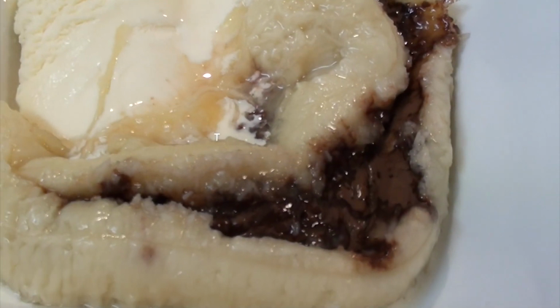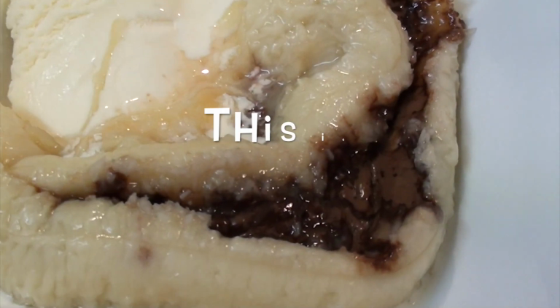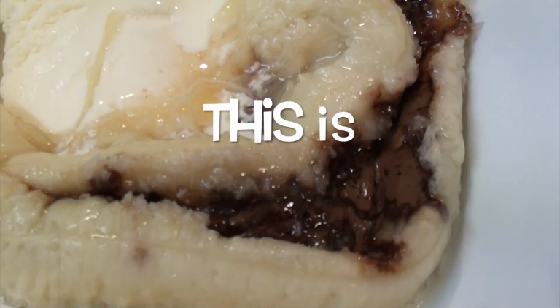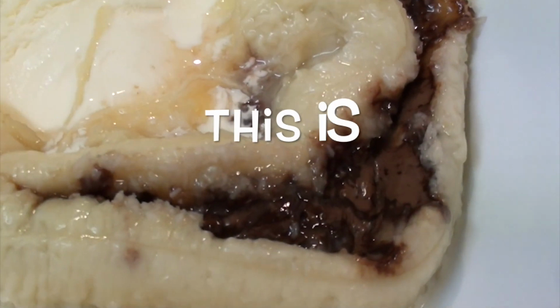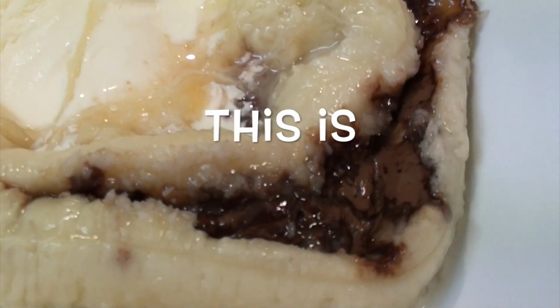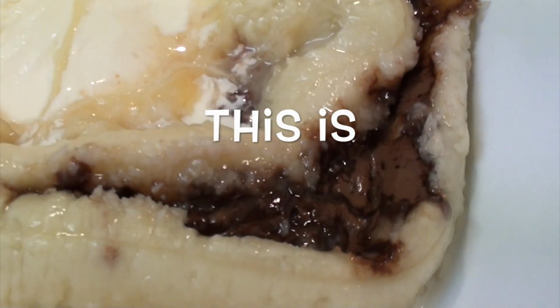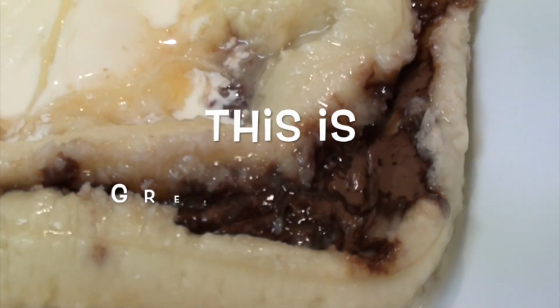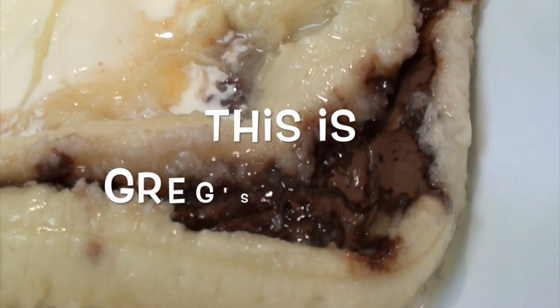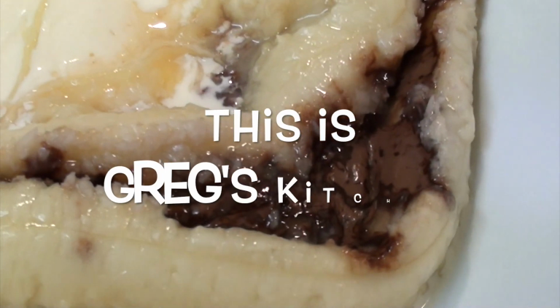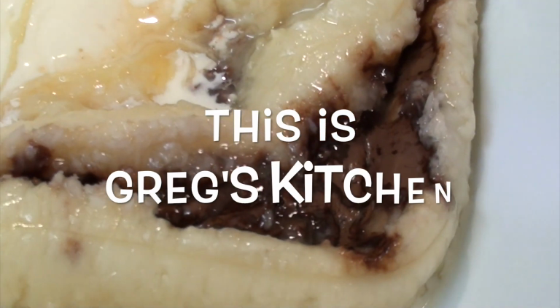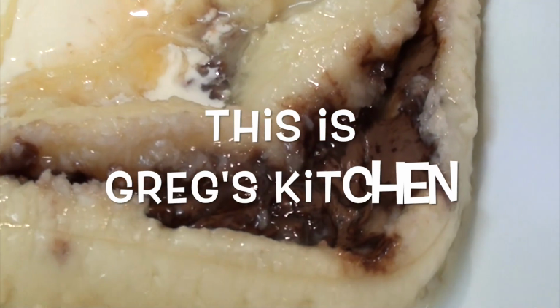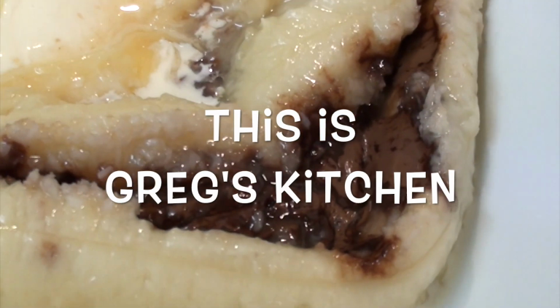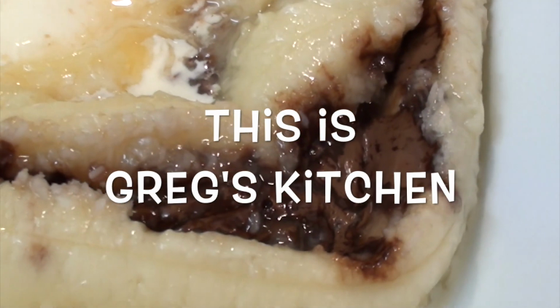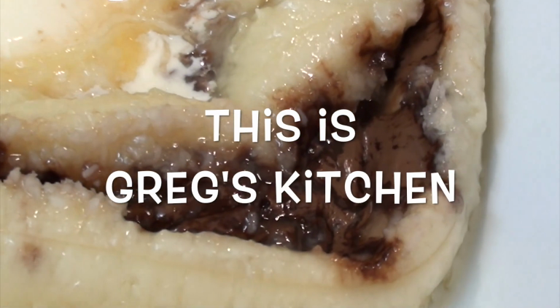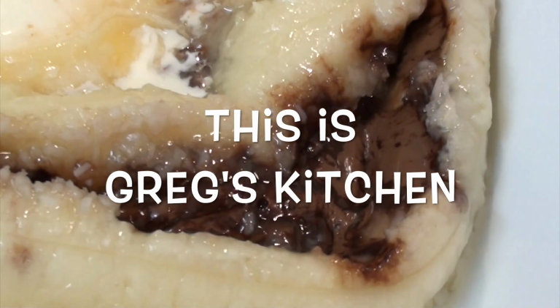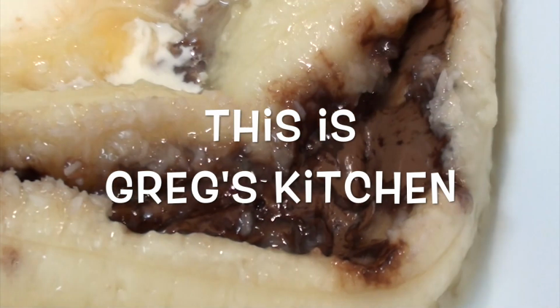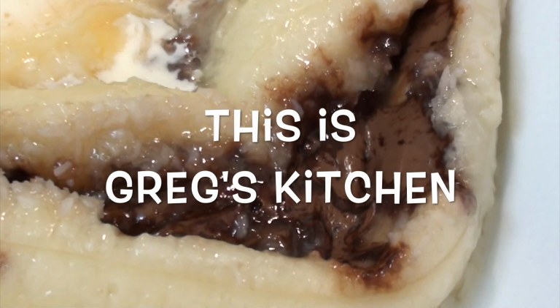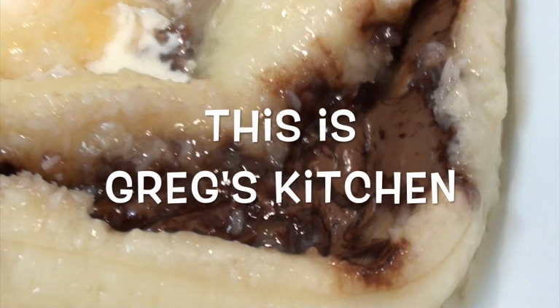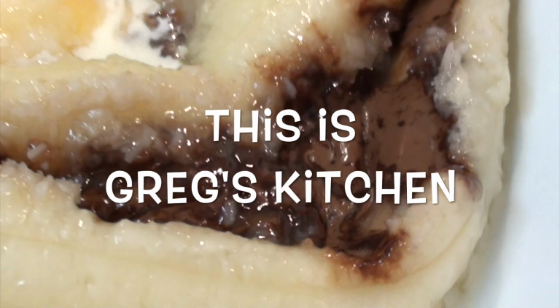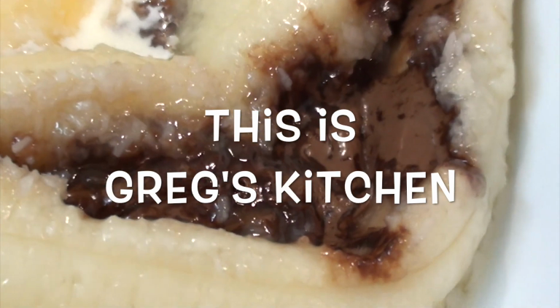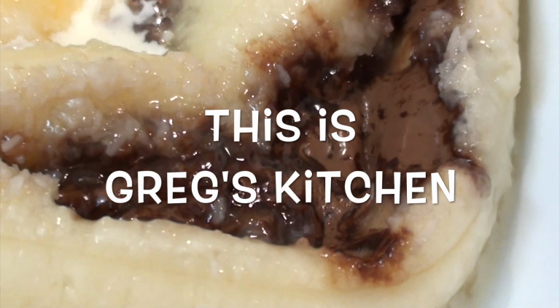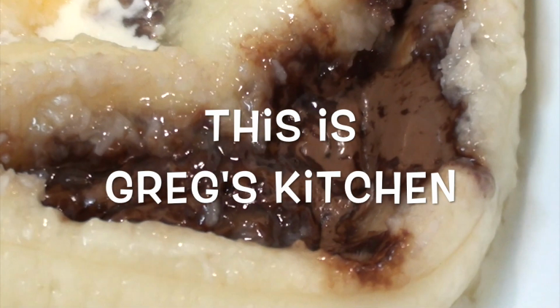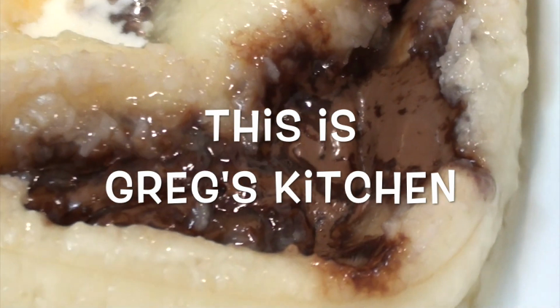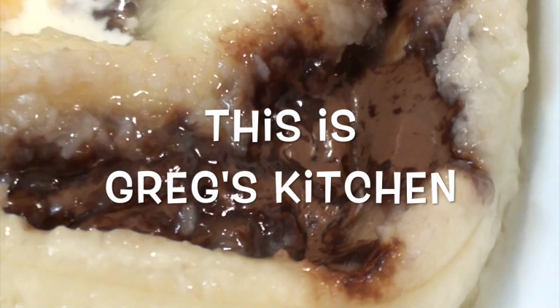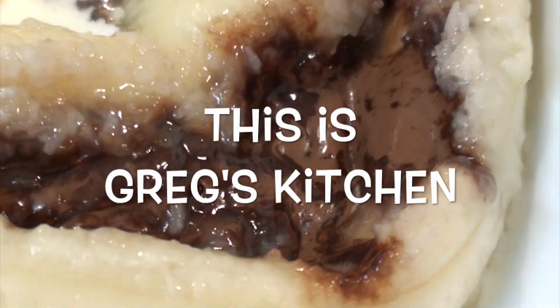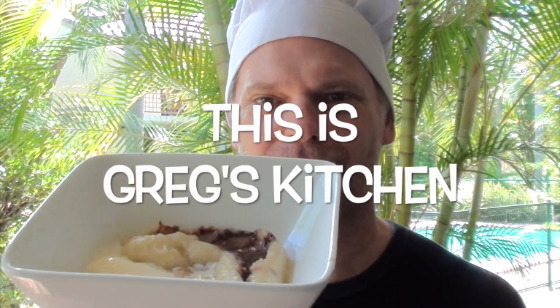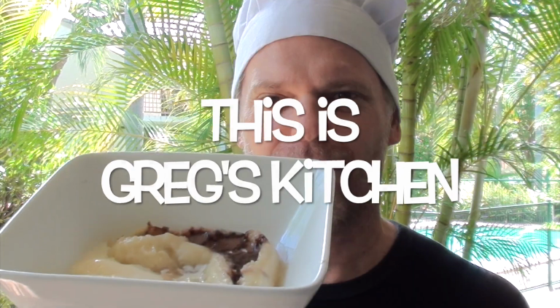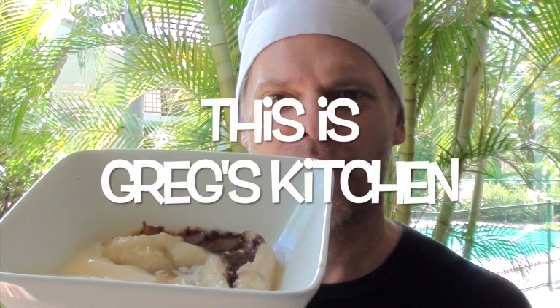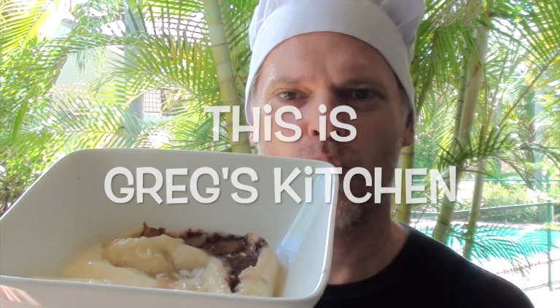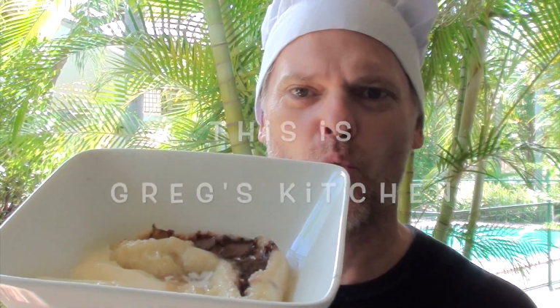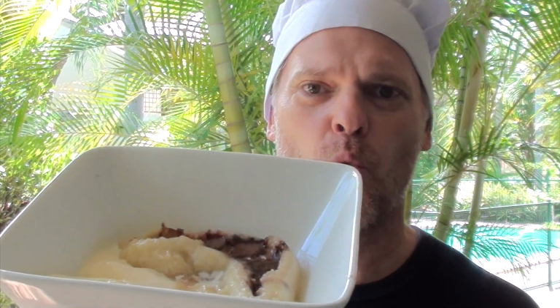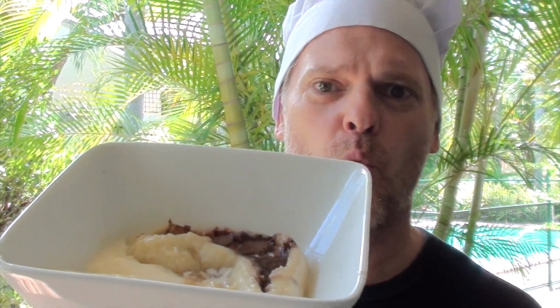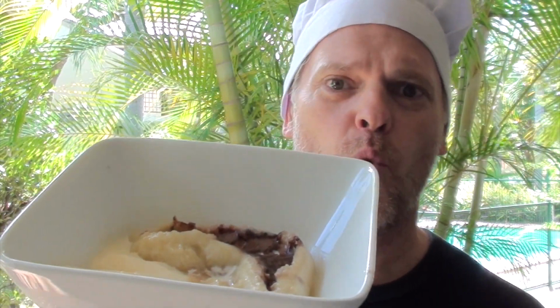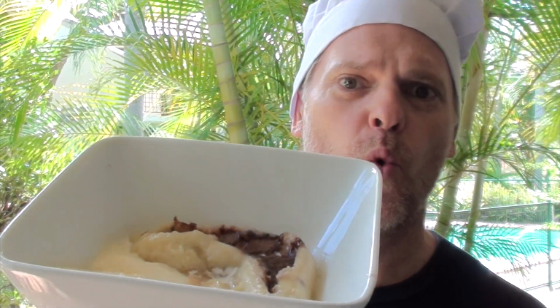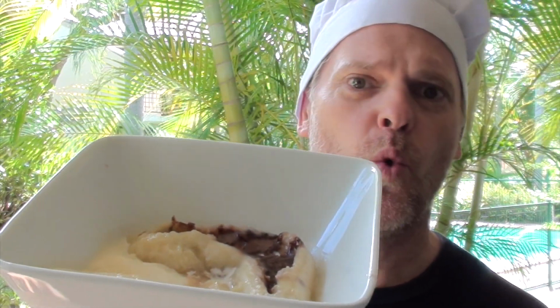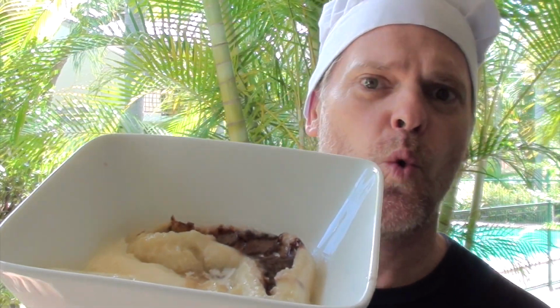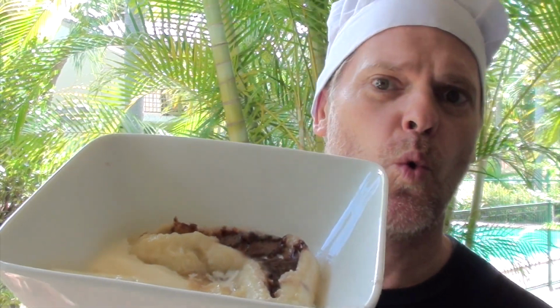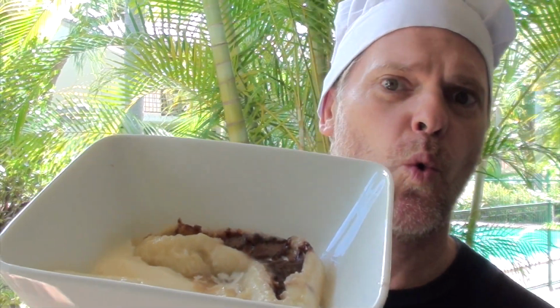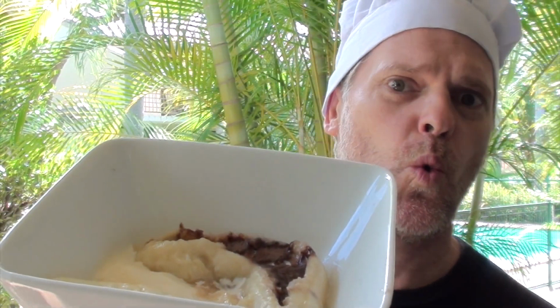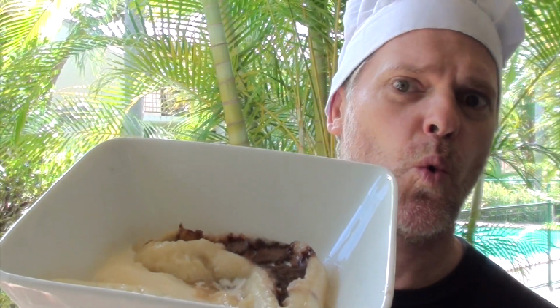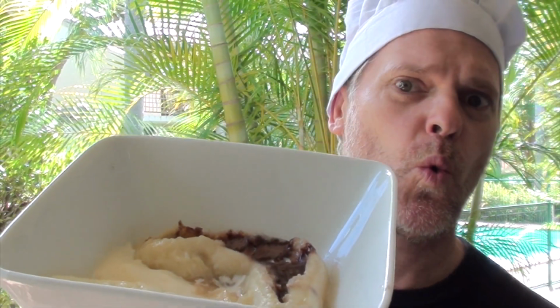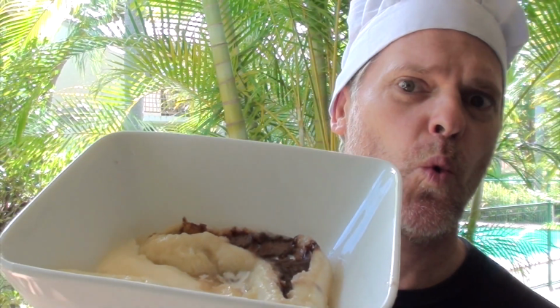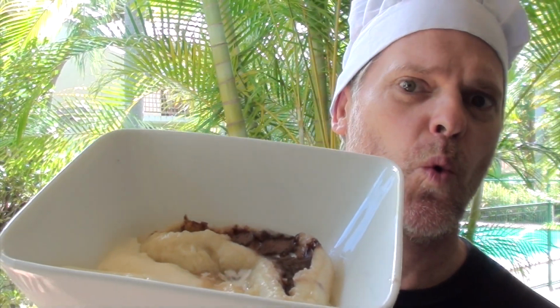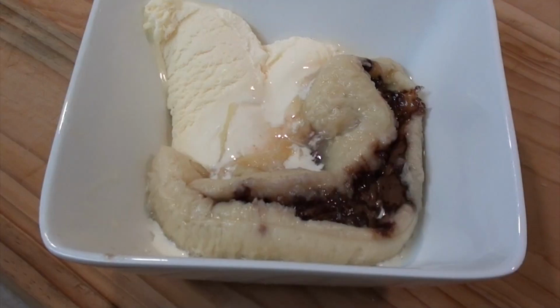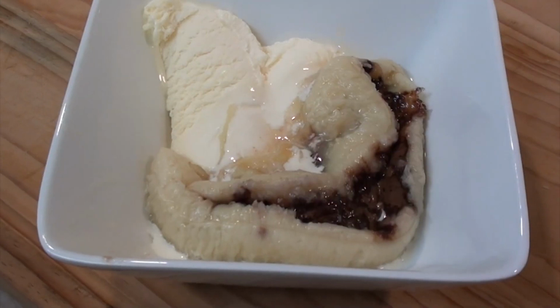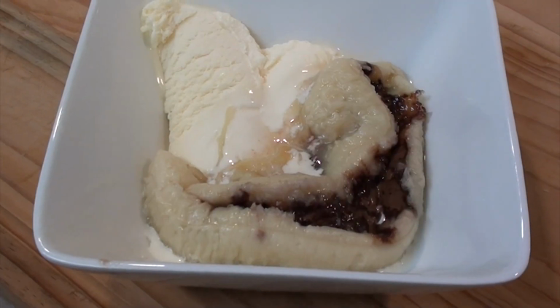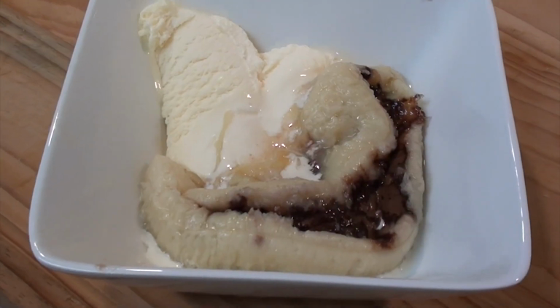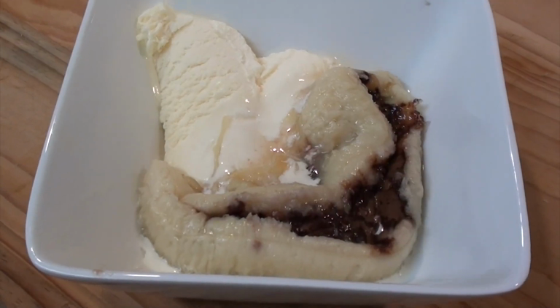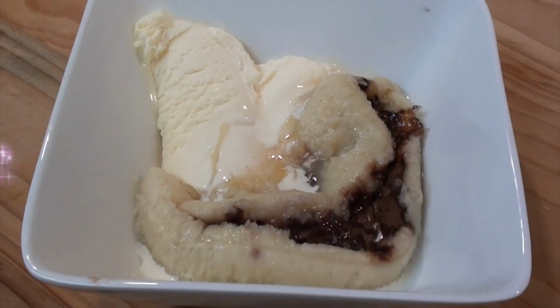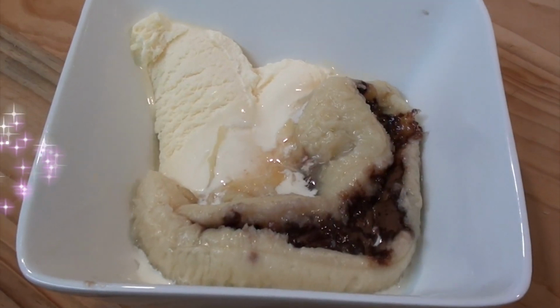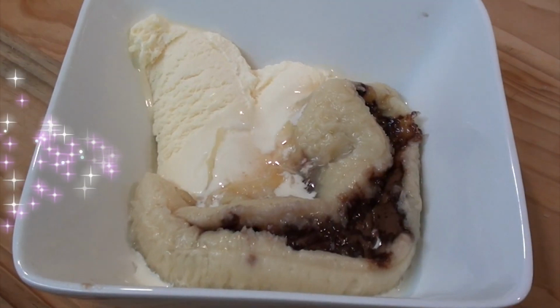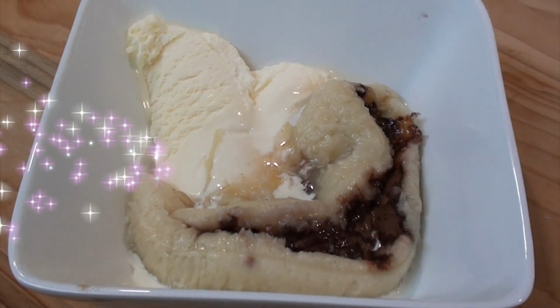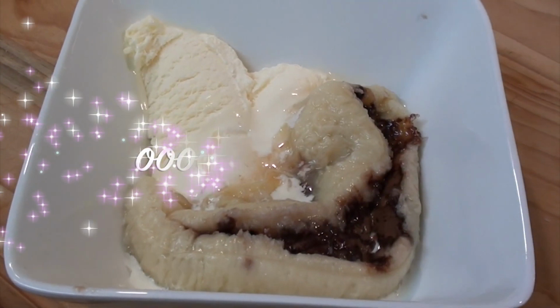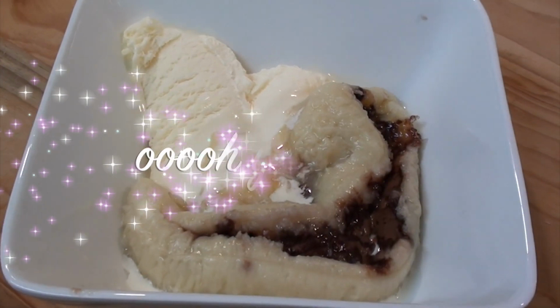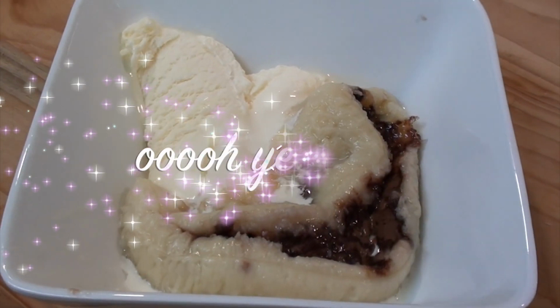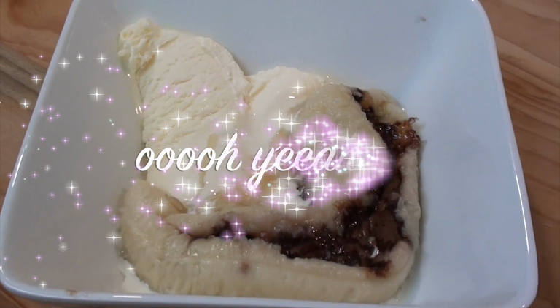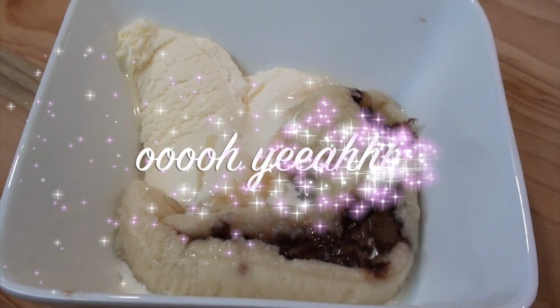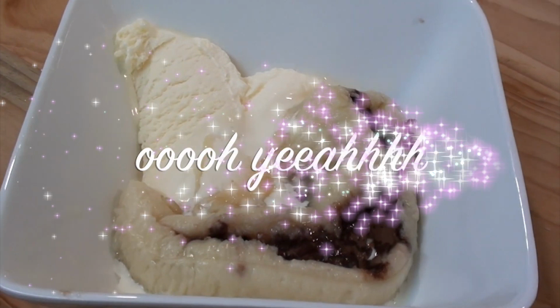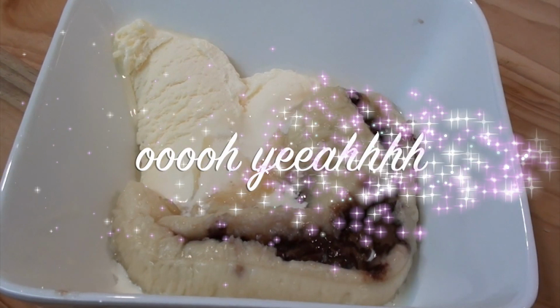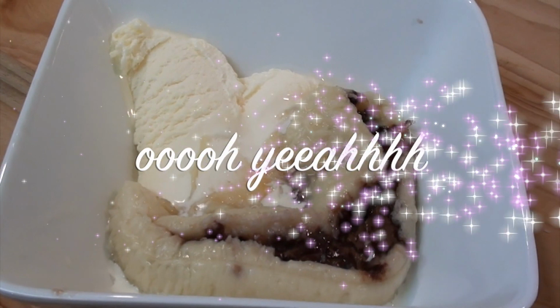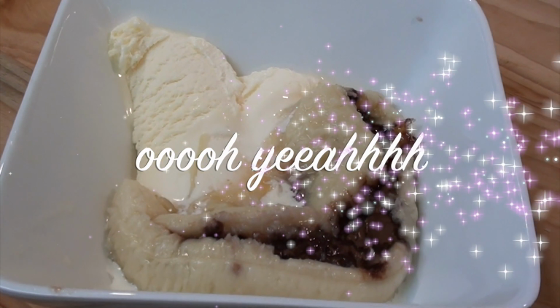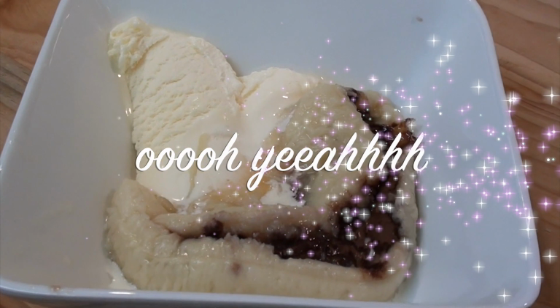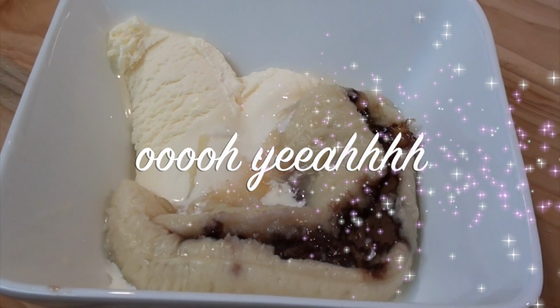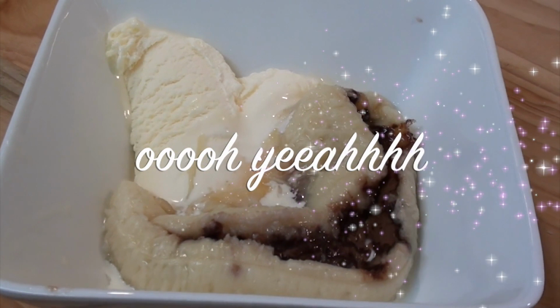This is Greg's Kitchen, where the food is pink and licking.